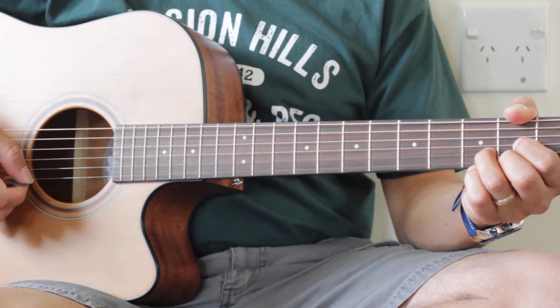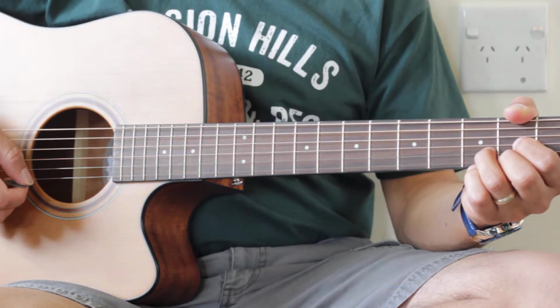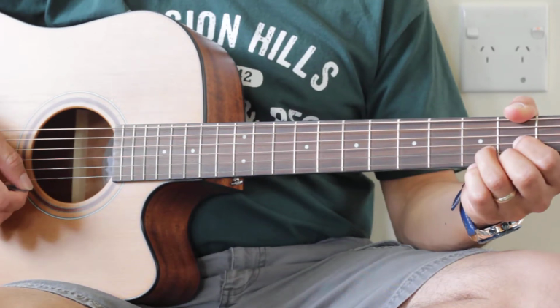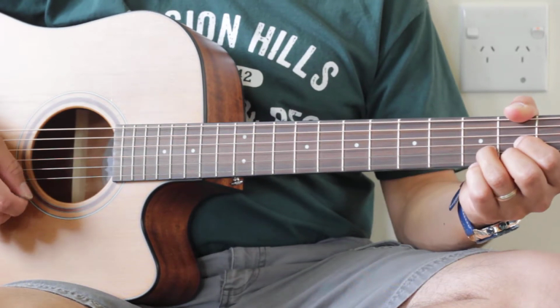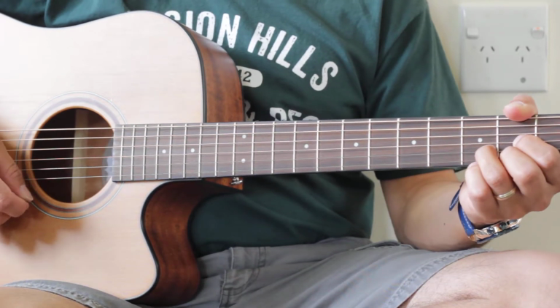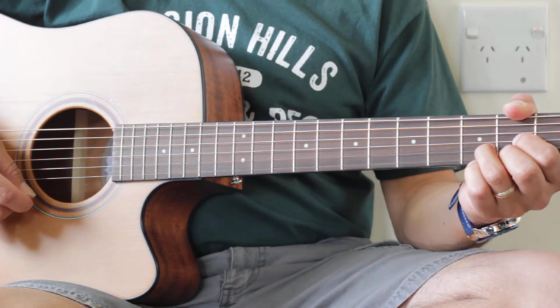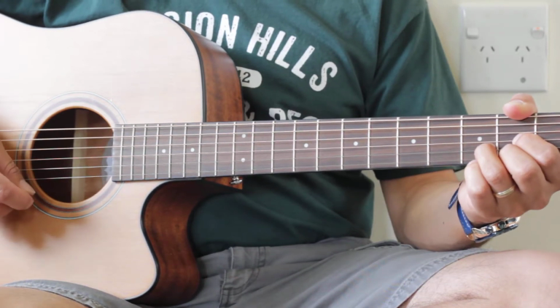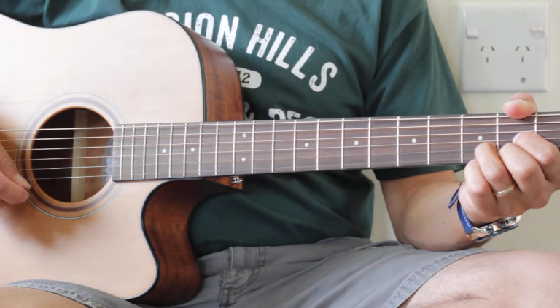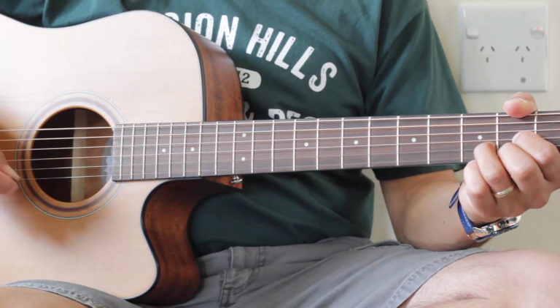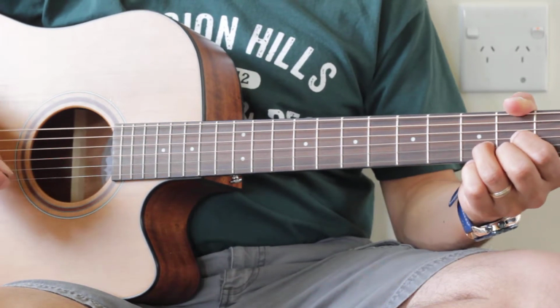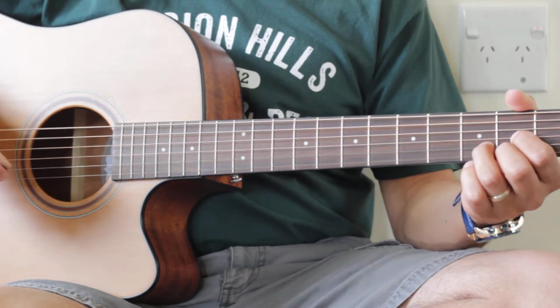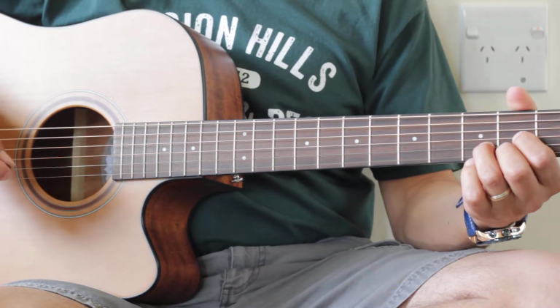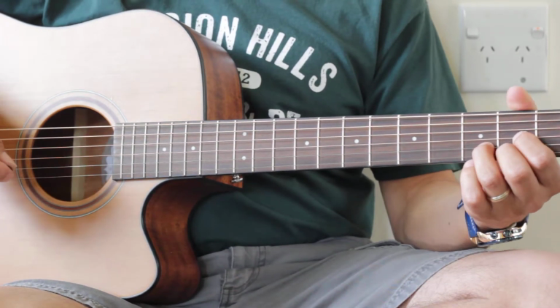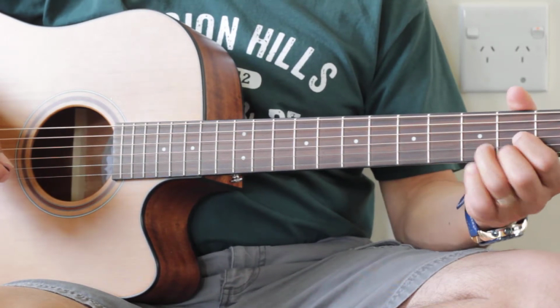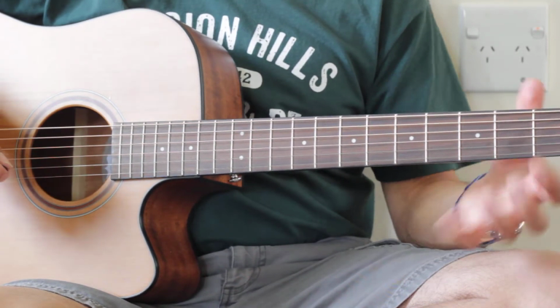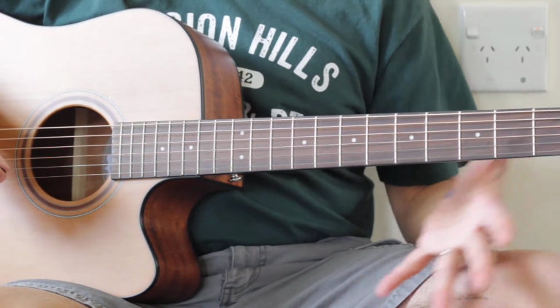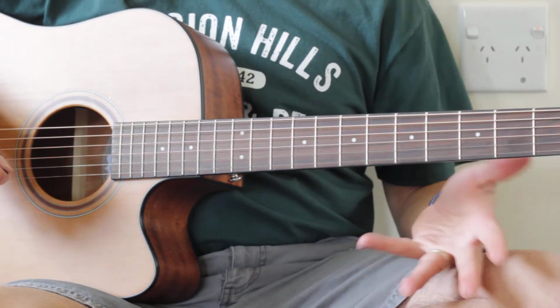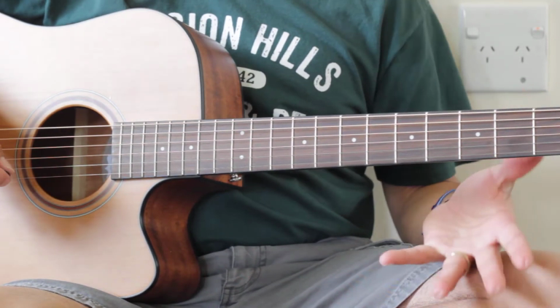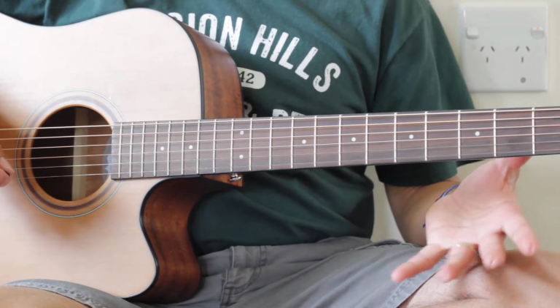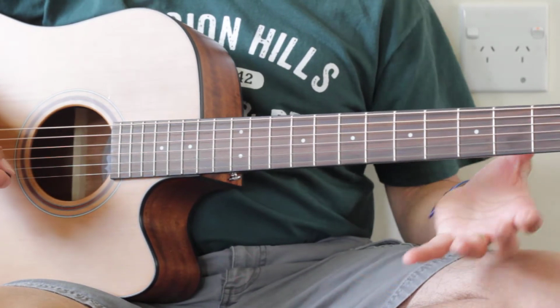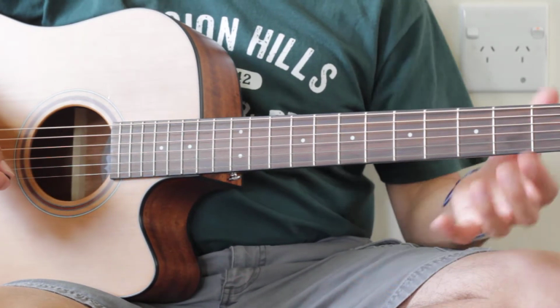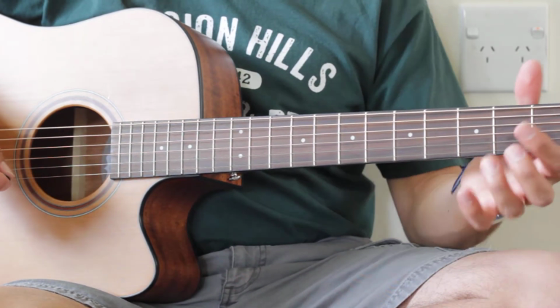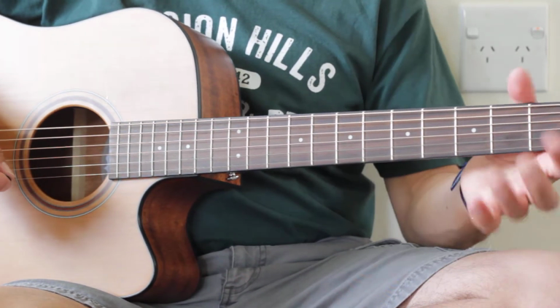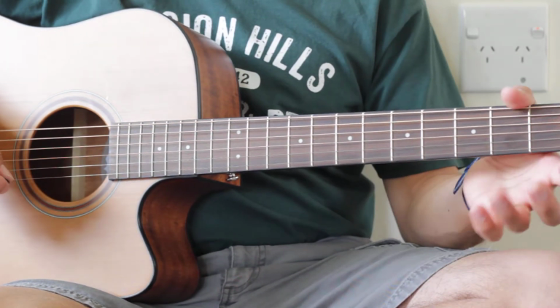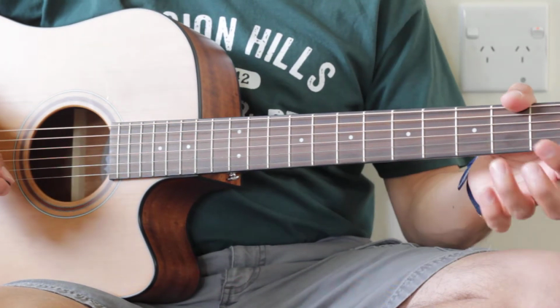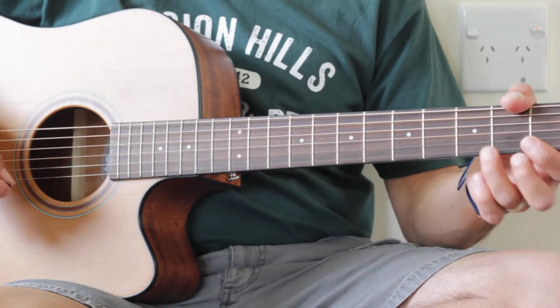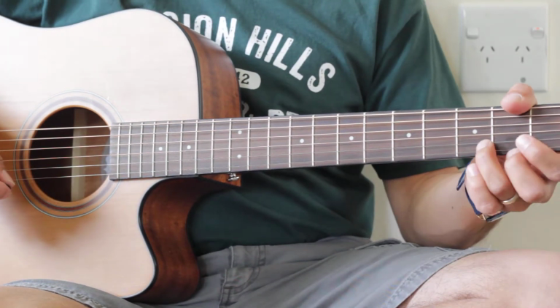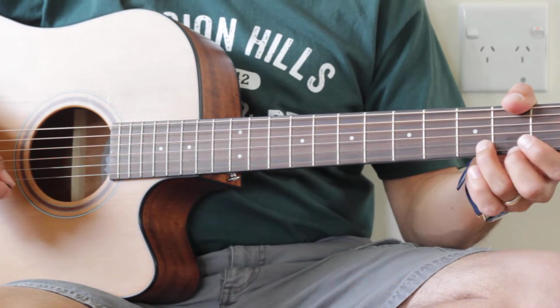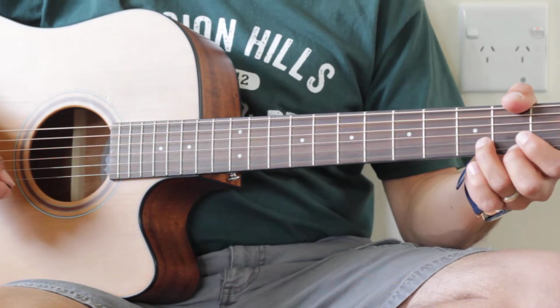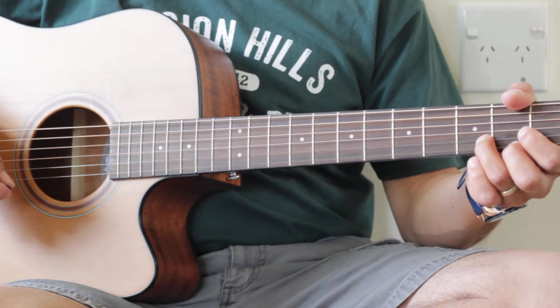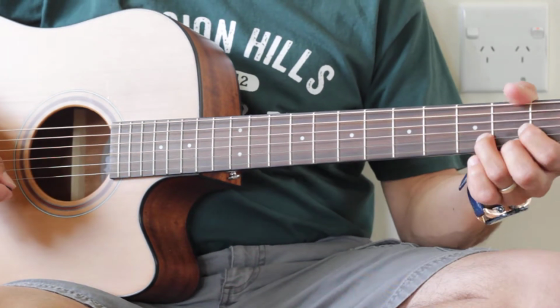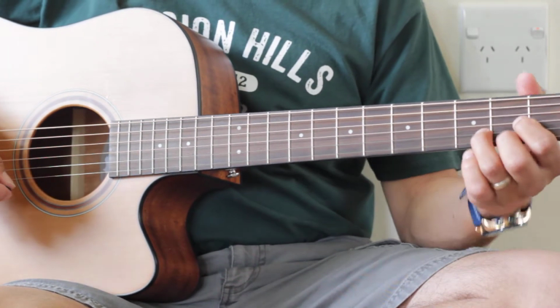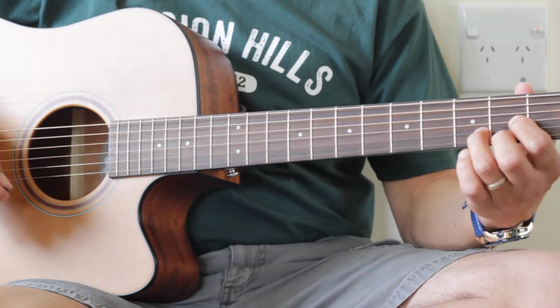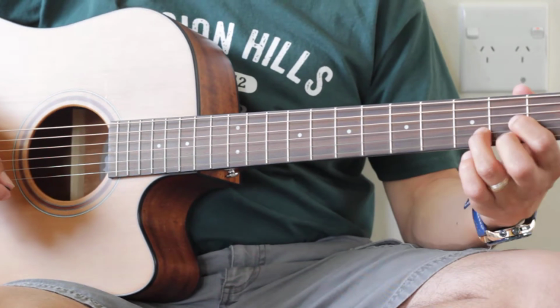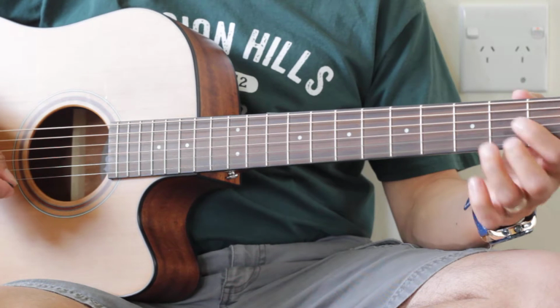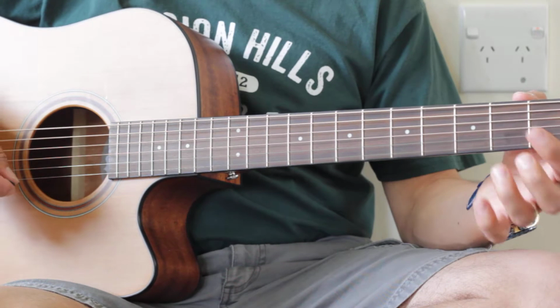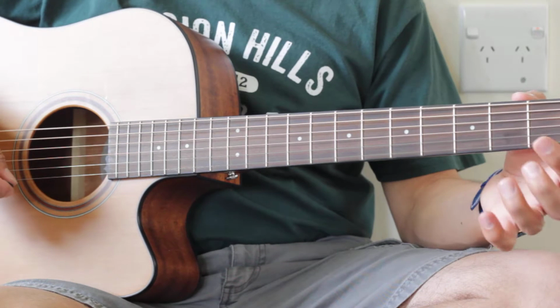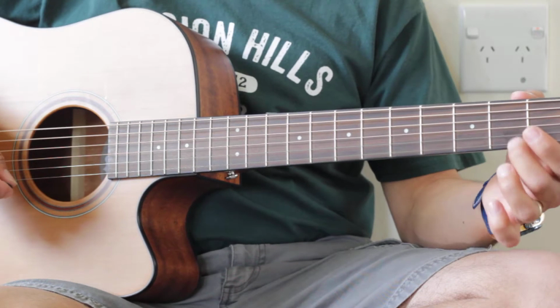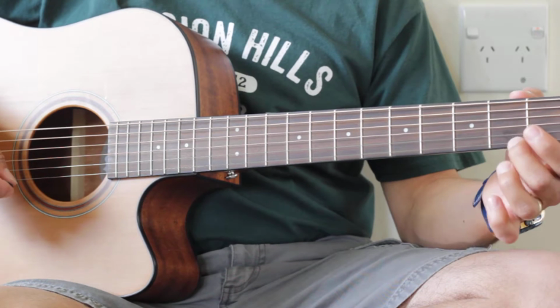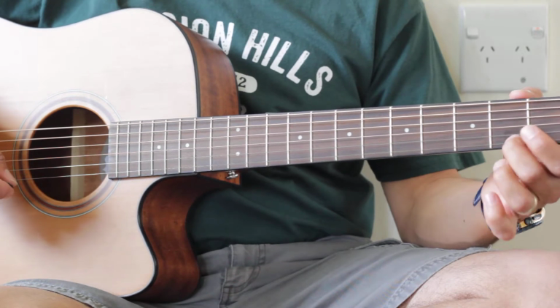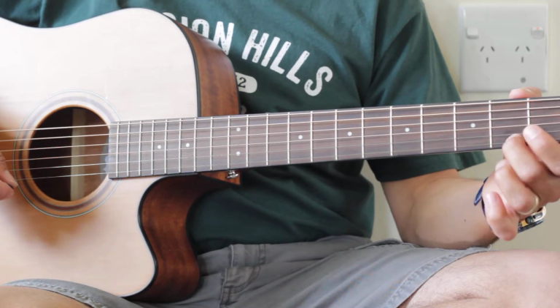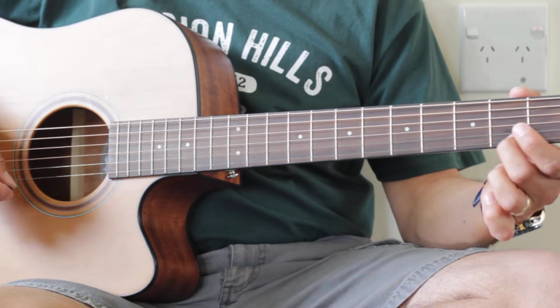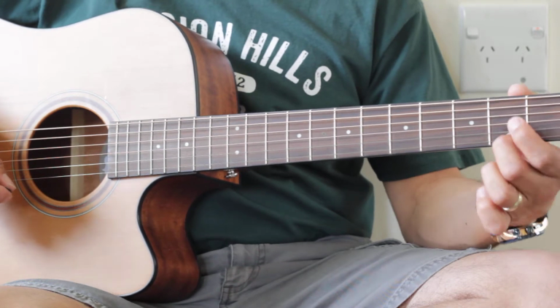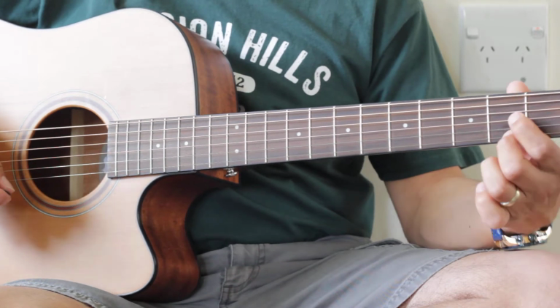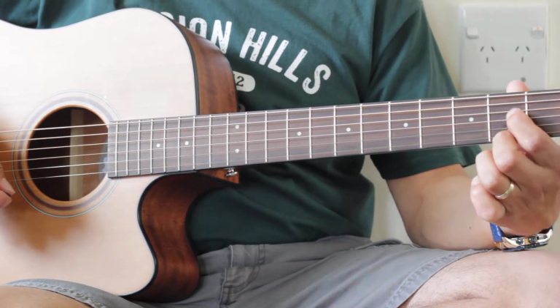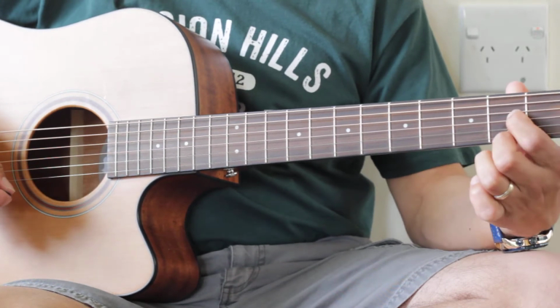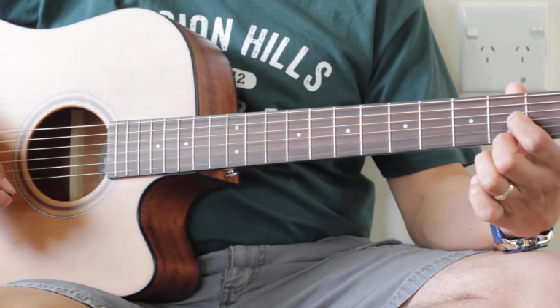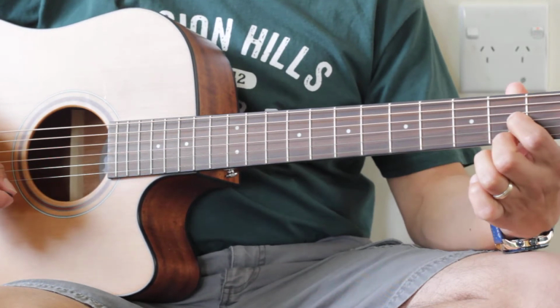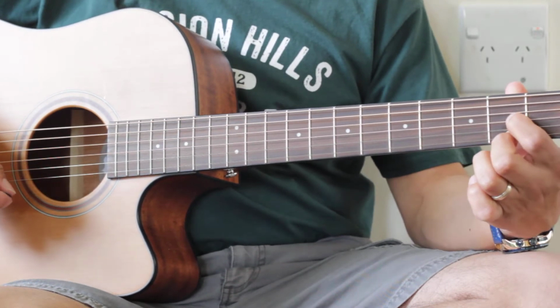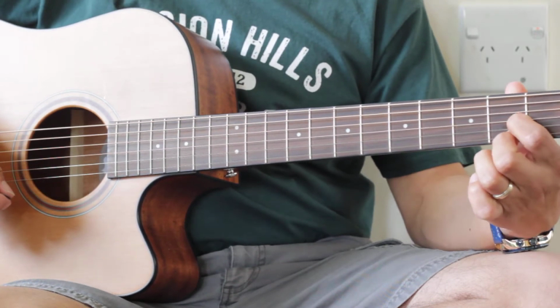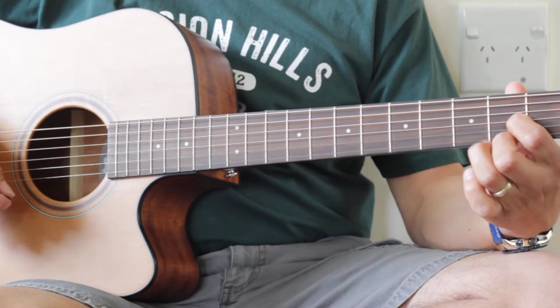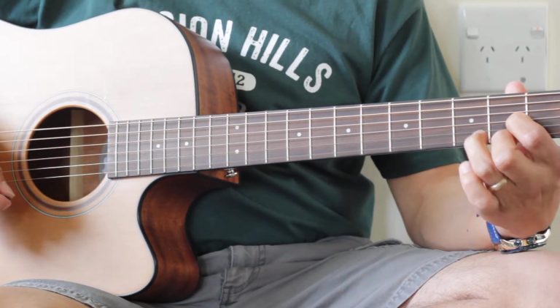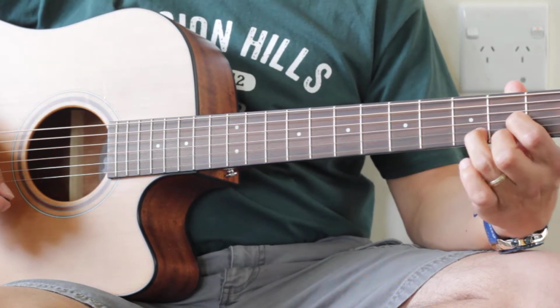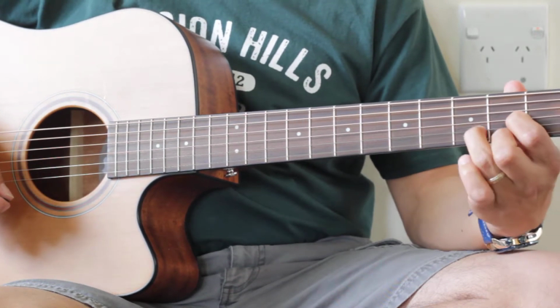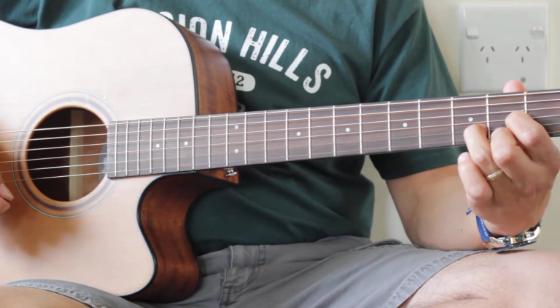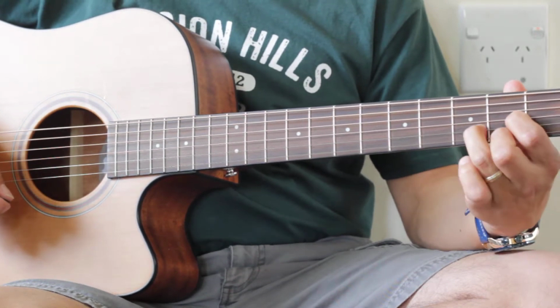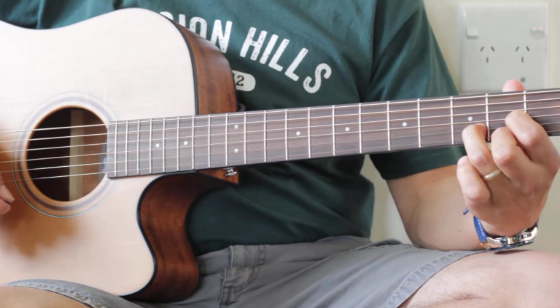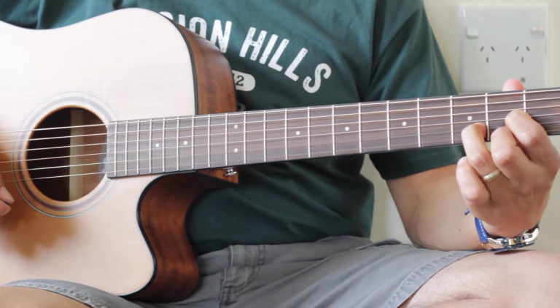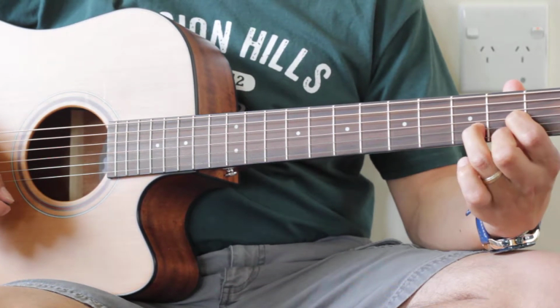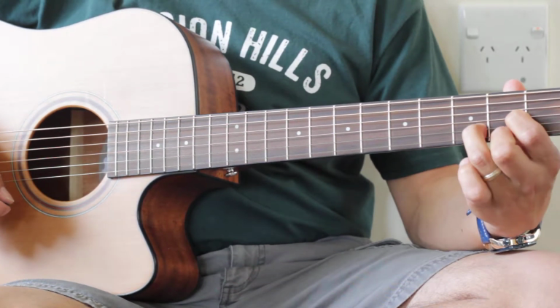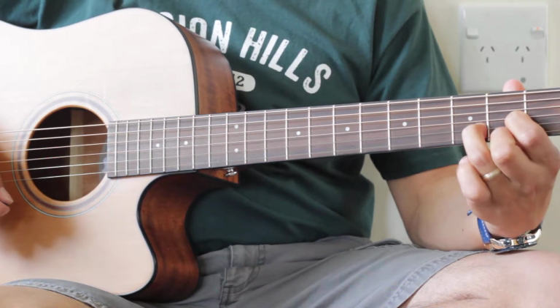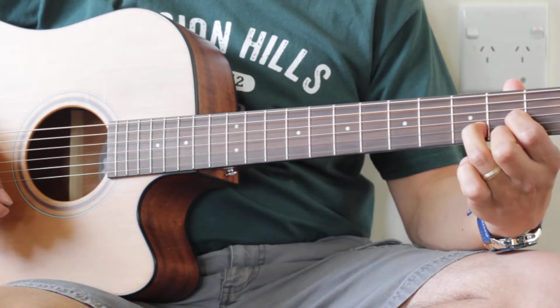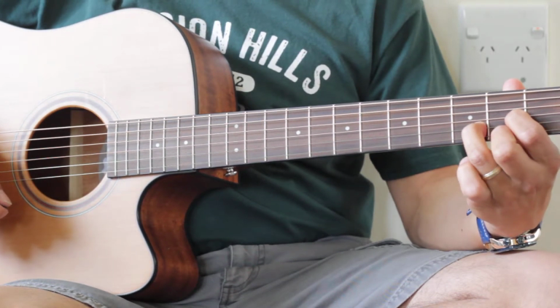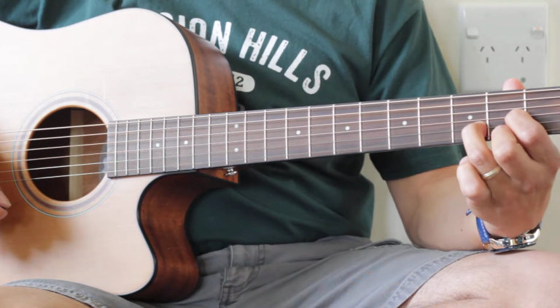Alright Kayla, here's your lesson for the week. We're going to start with our D chord. Remember it's the F sharp, the A, and the D right here.